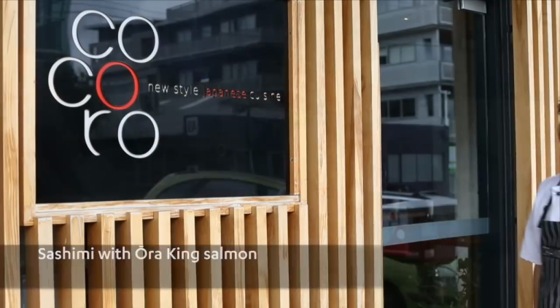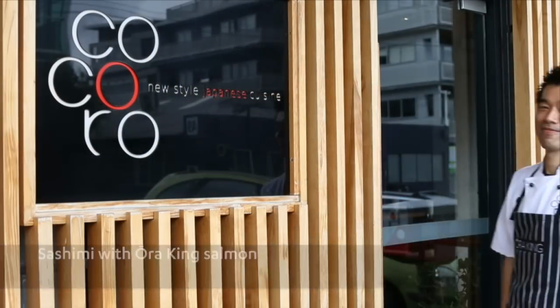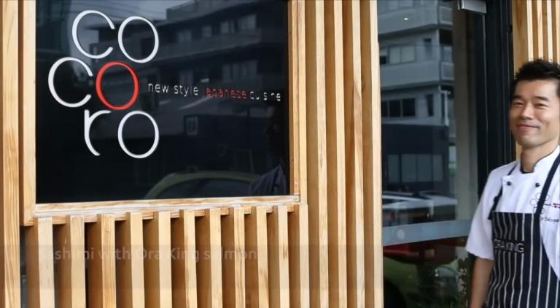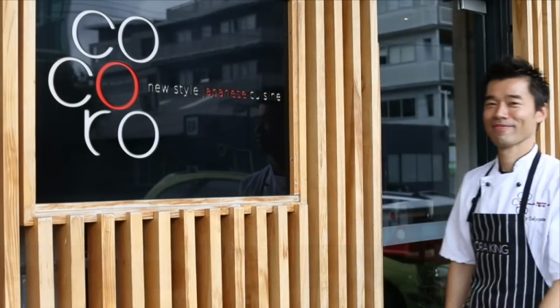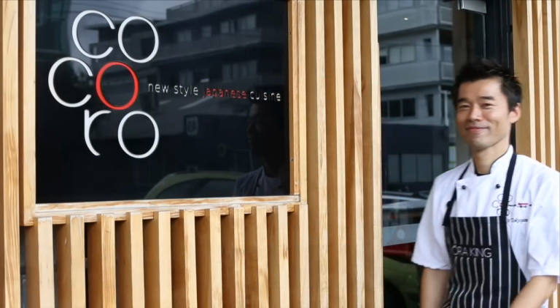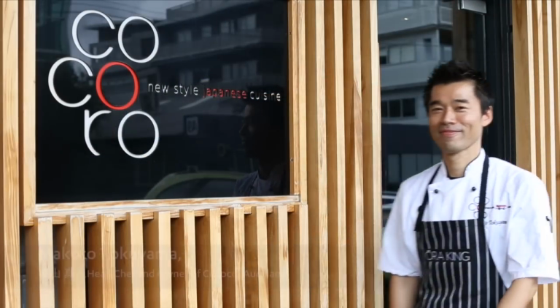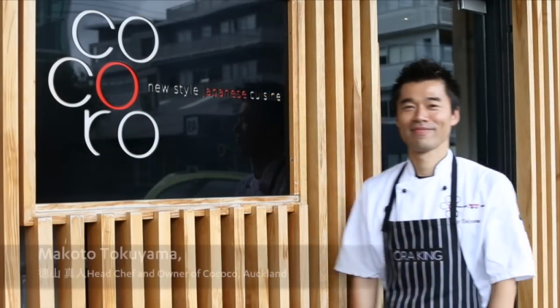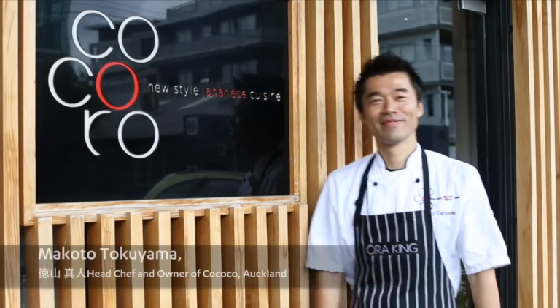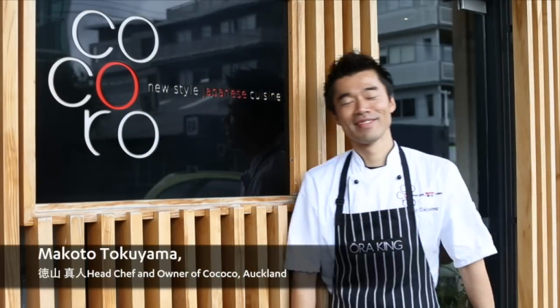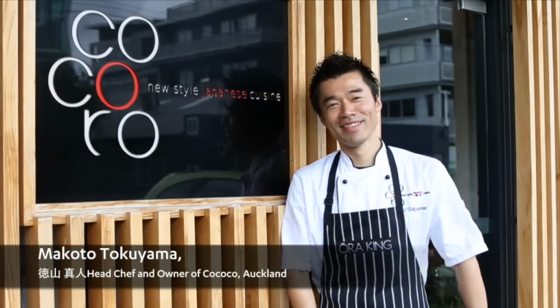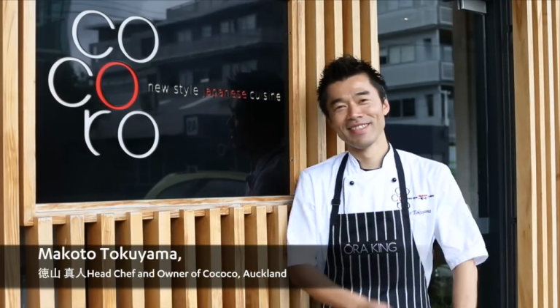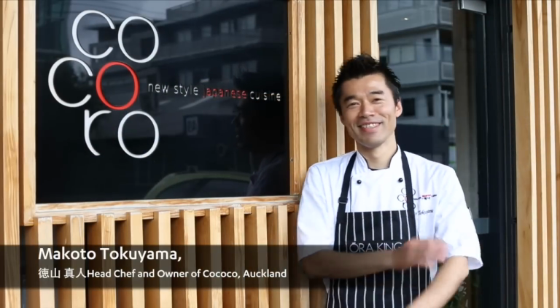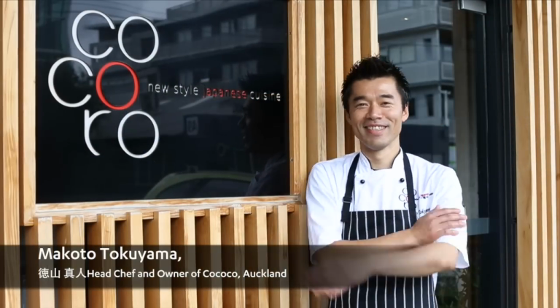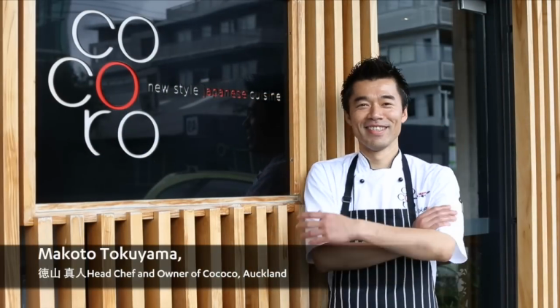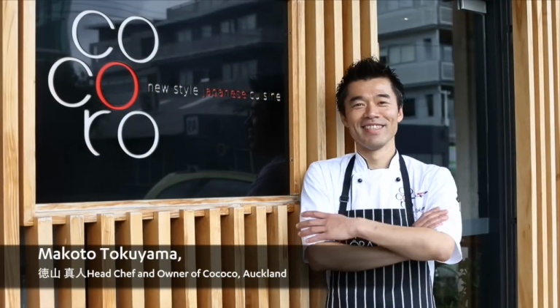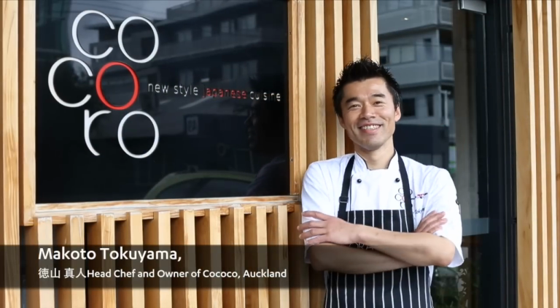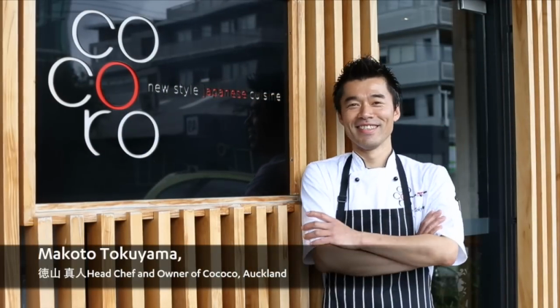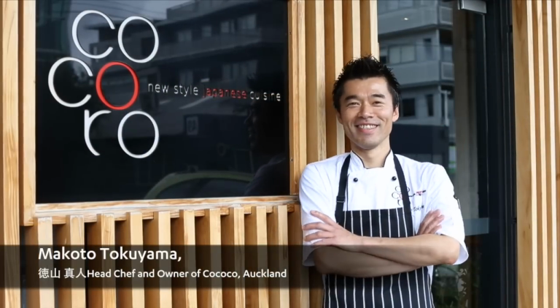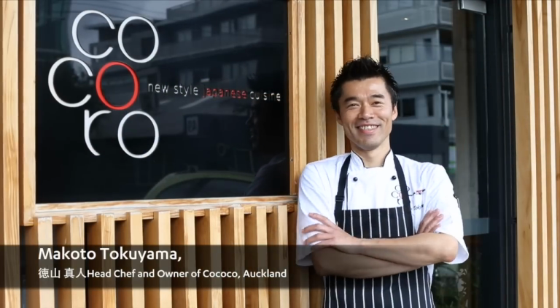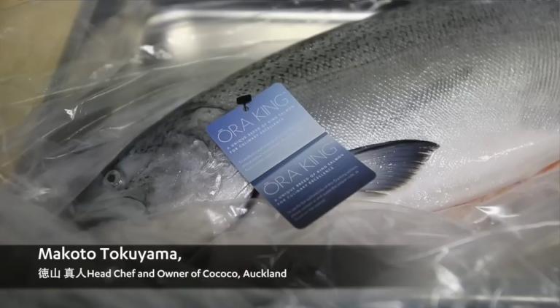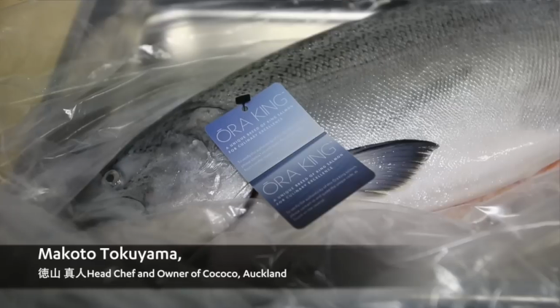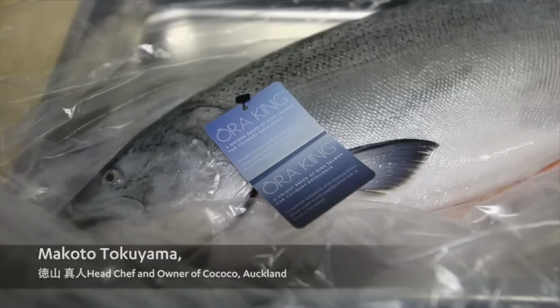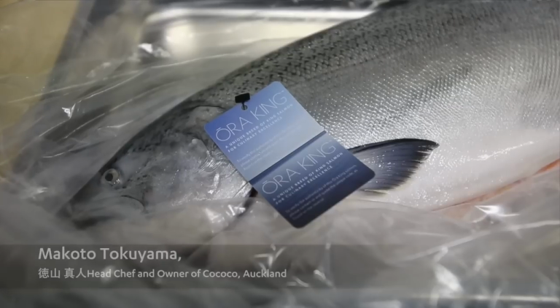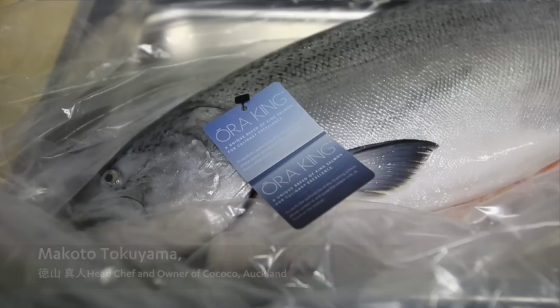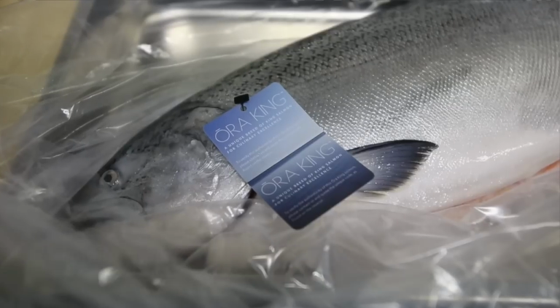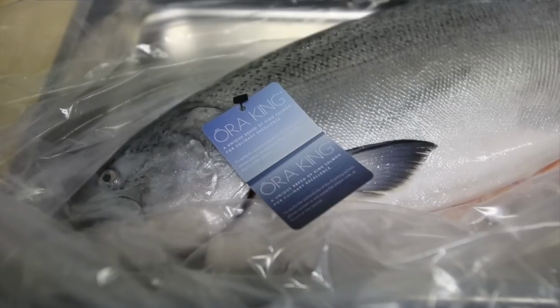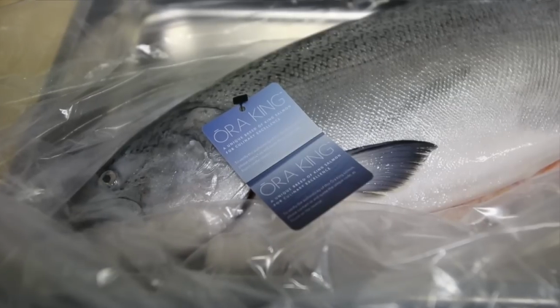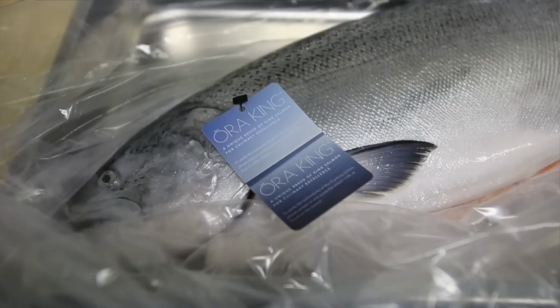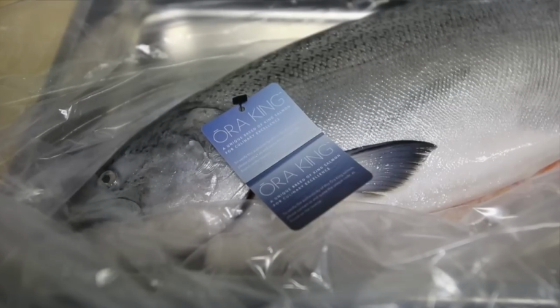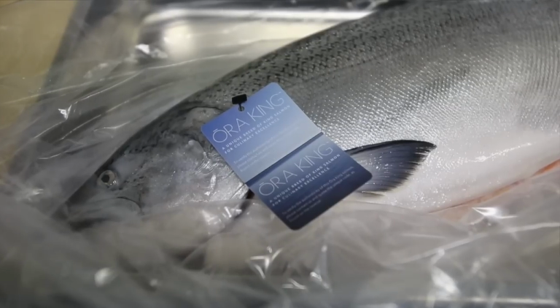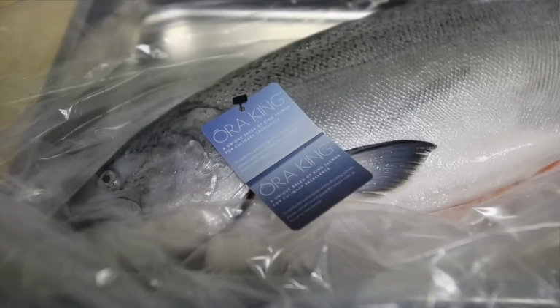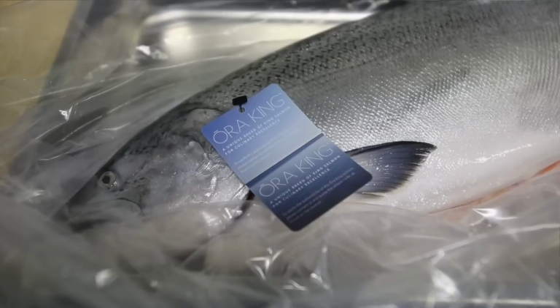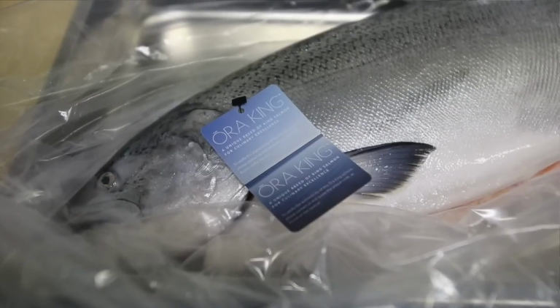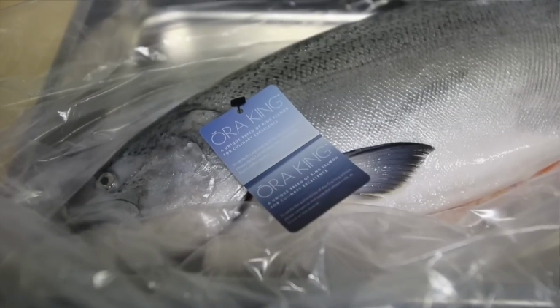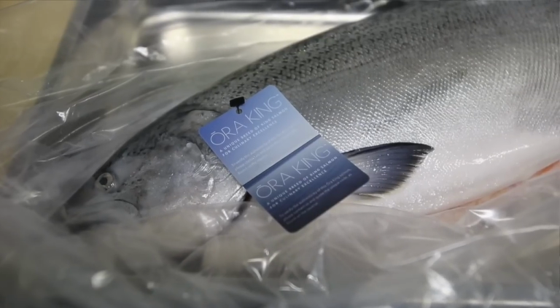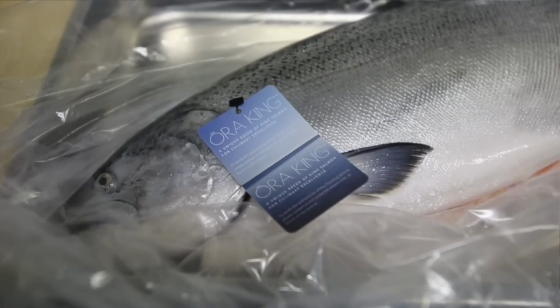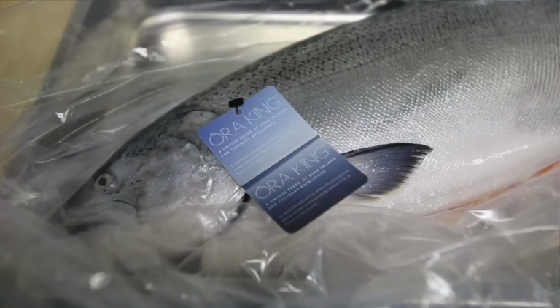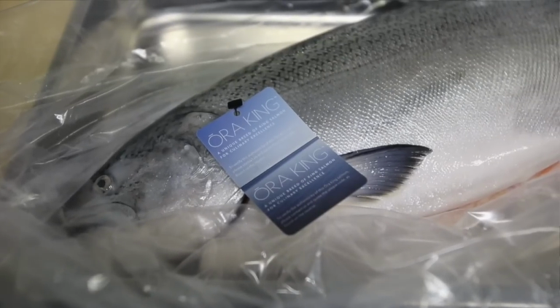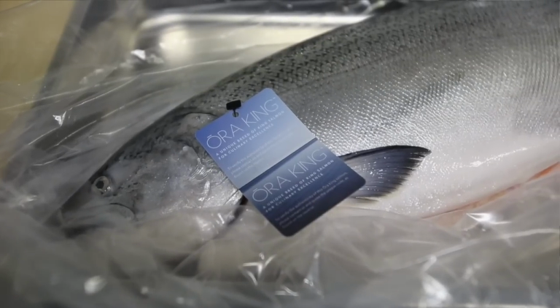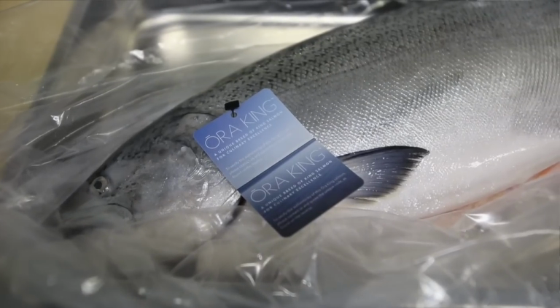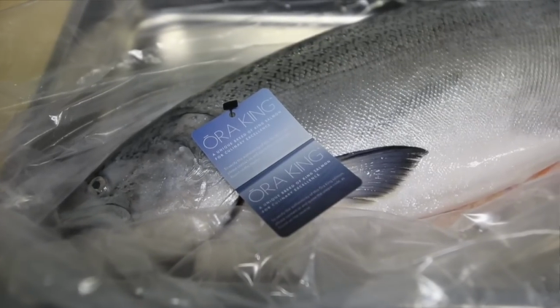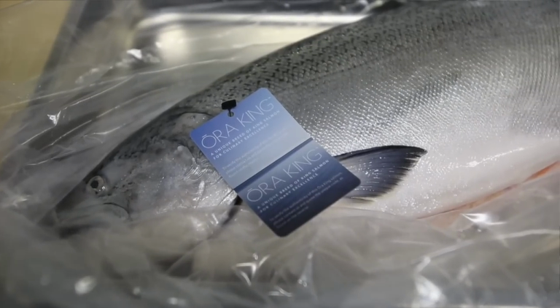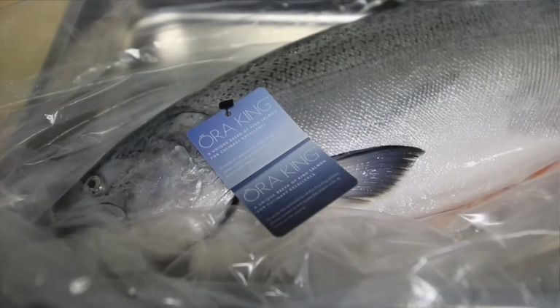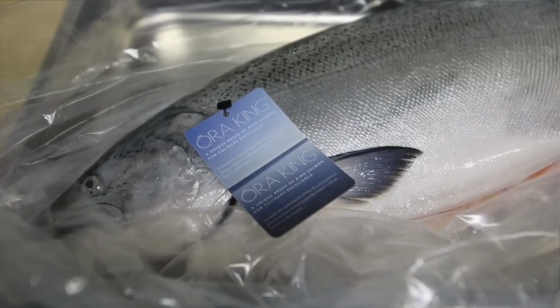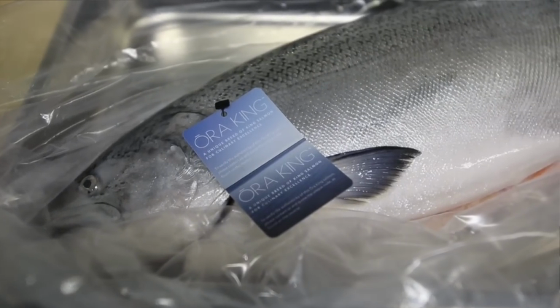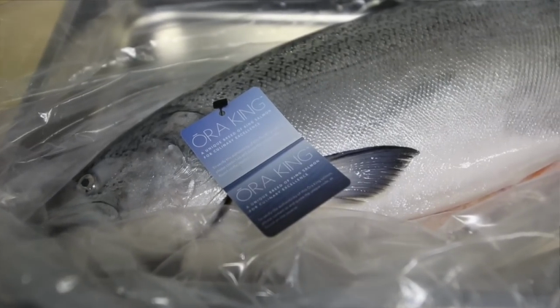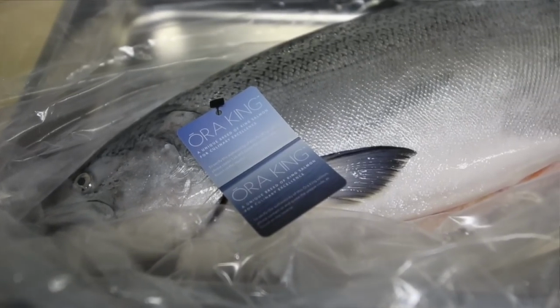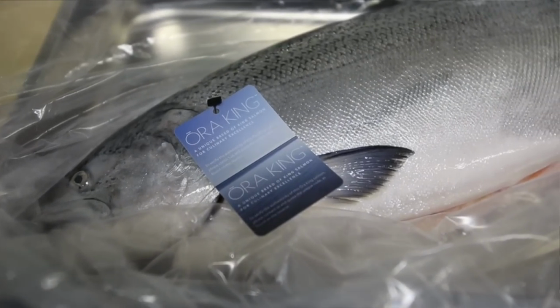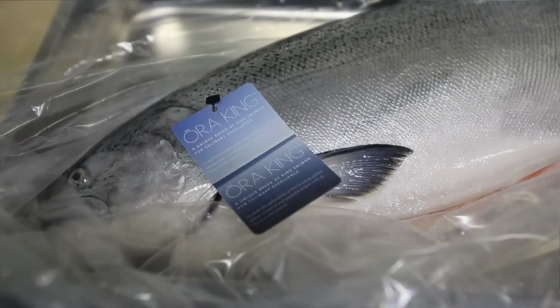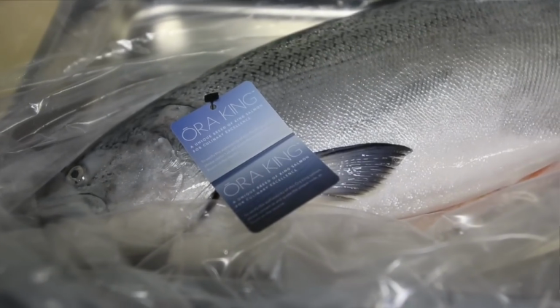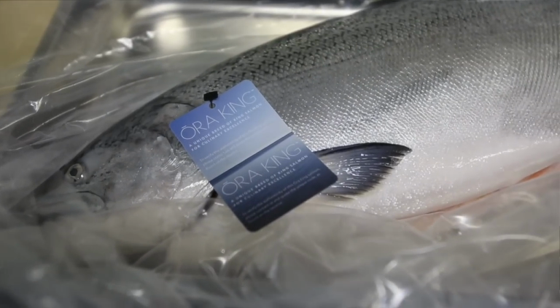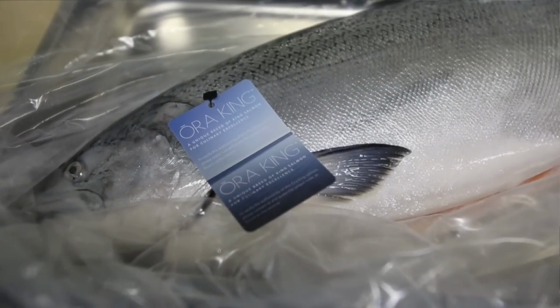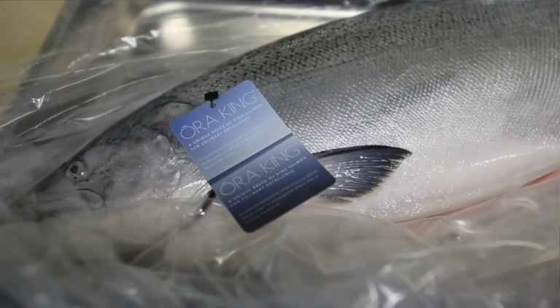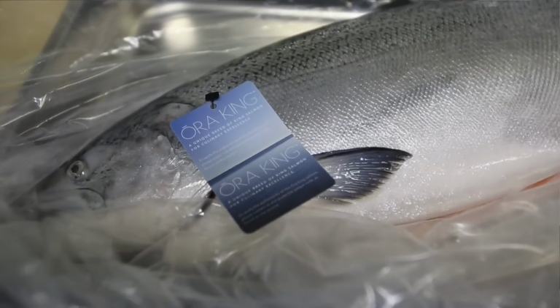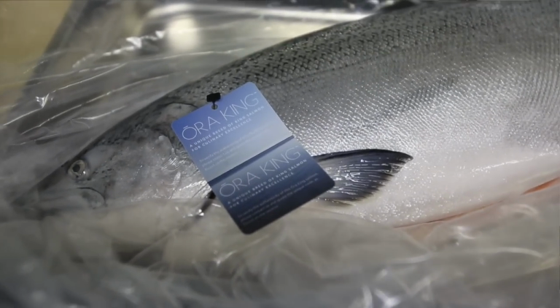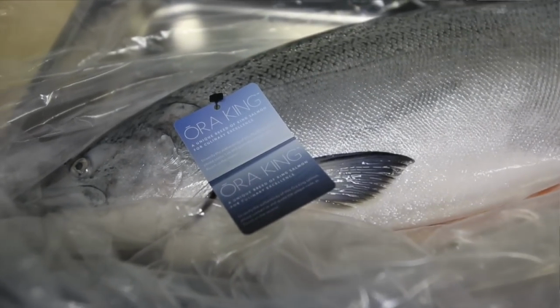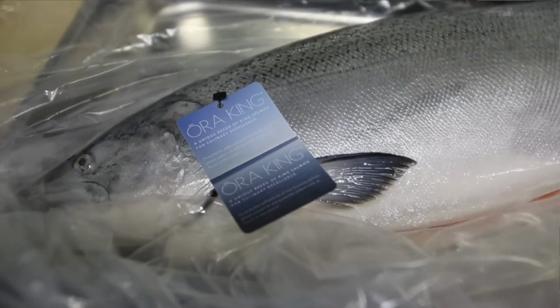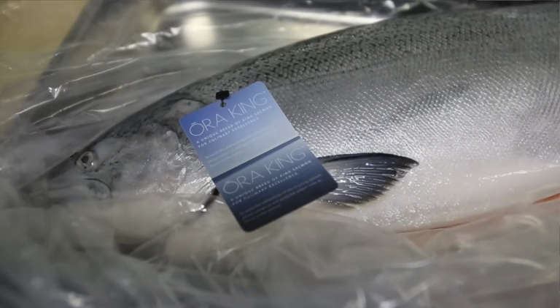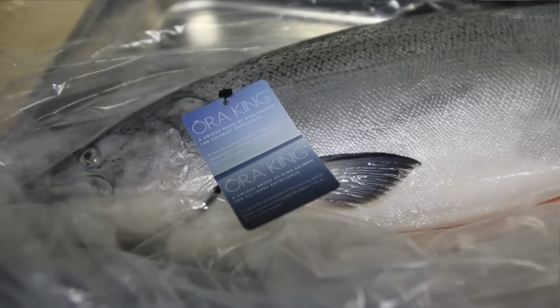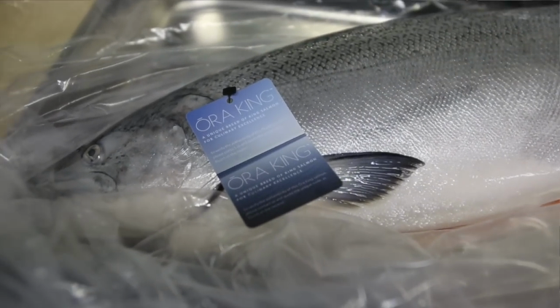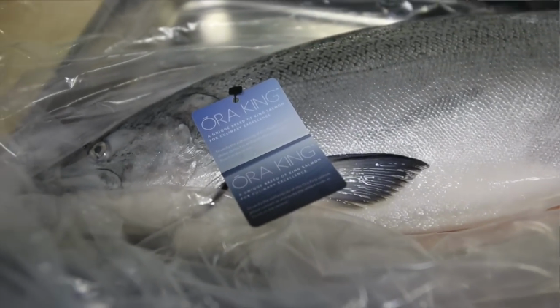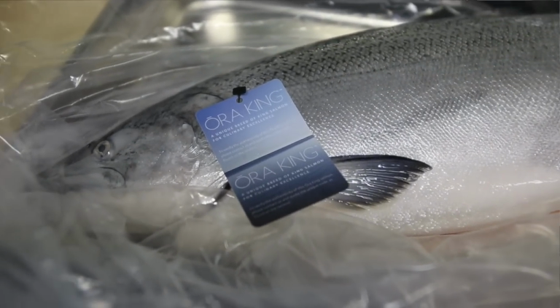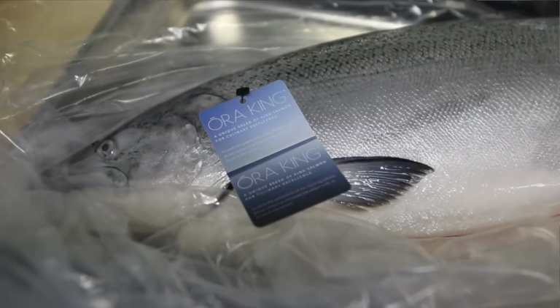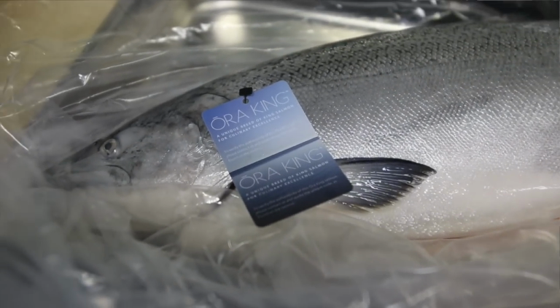Hi, my name is Makoto Tokuyama. I'm an owner chef at Kokoro restaurant. Let's do the sashimi of Oraking salmon.